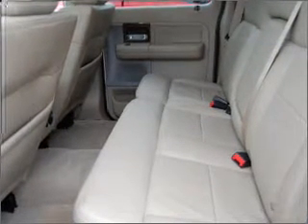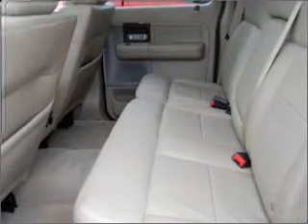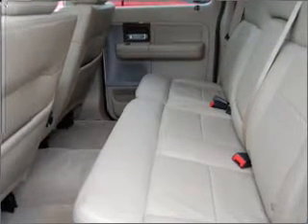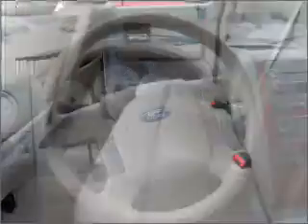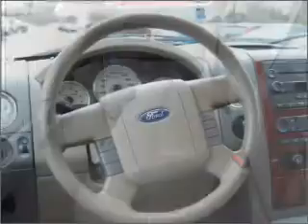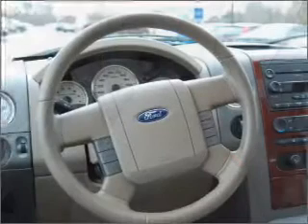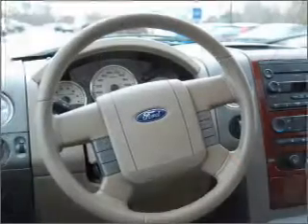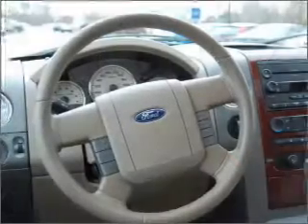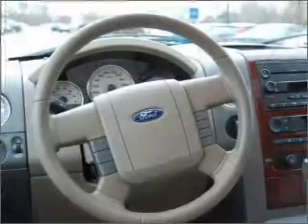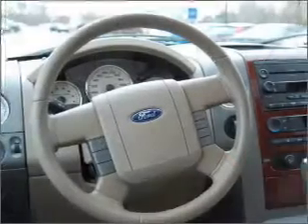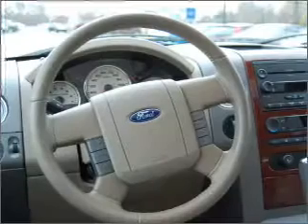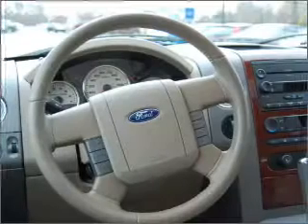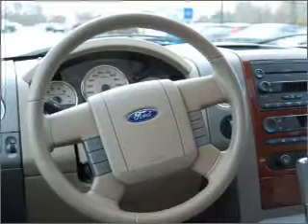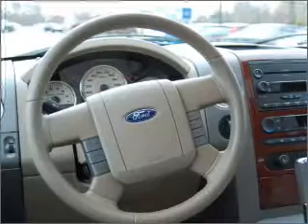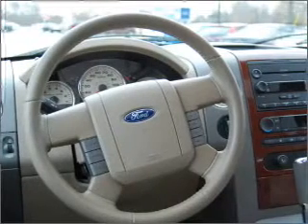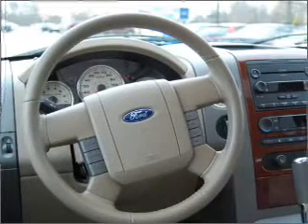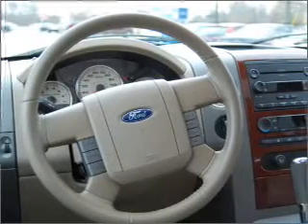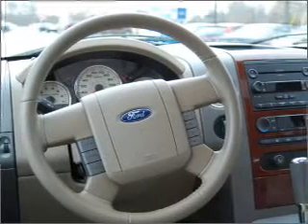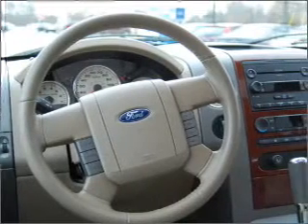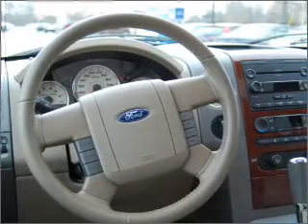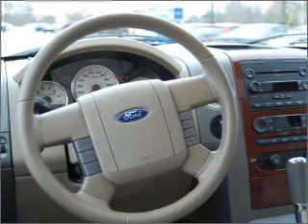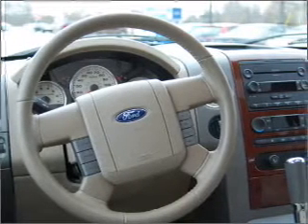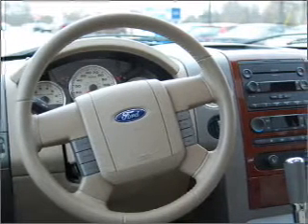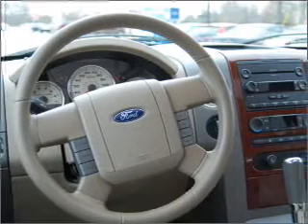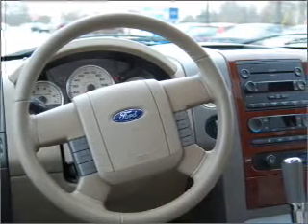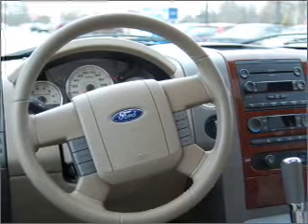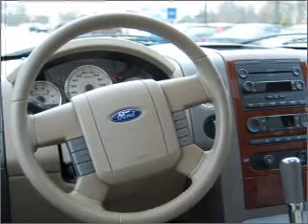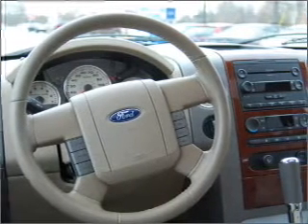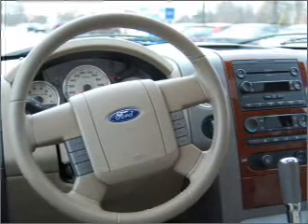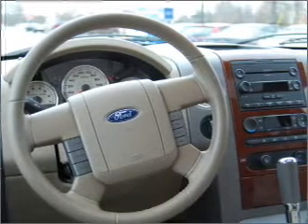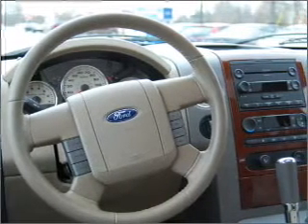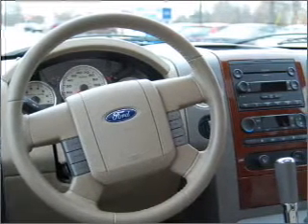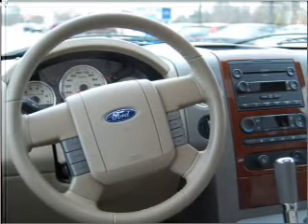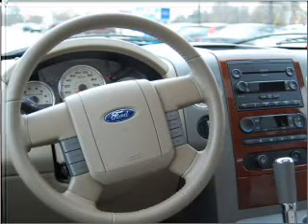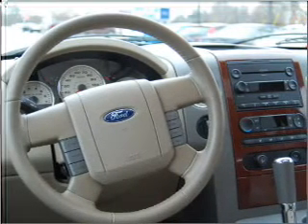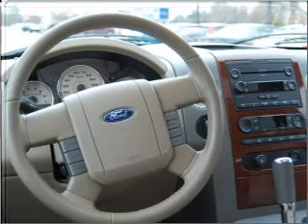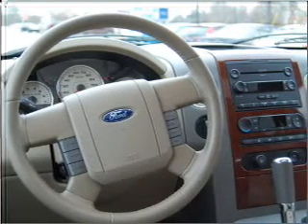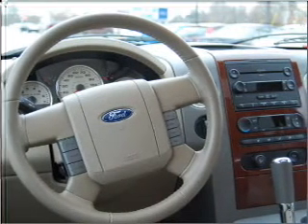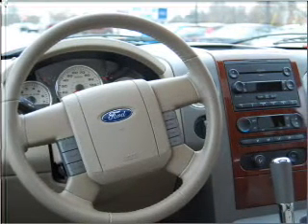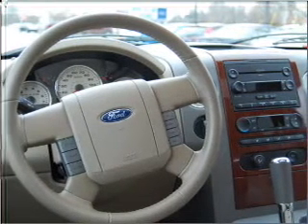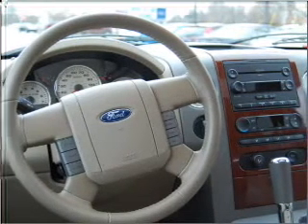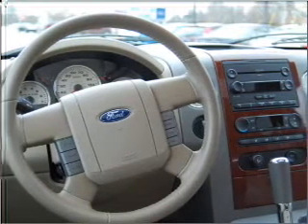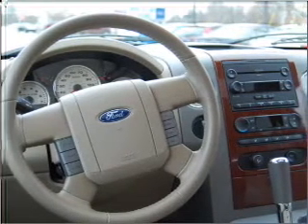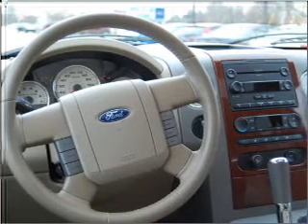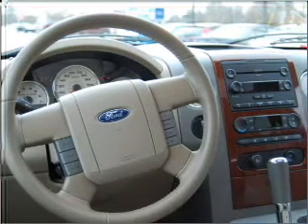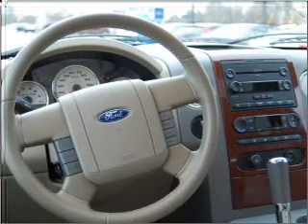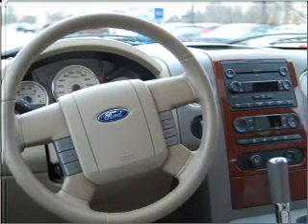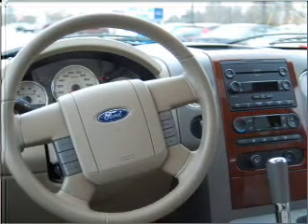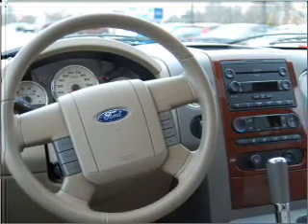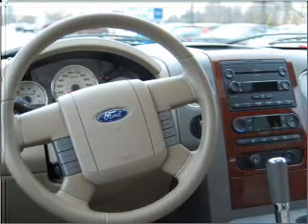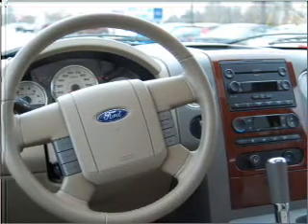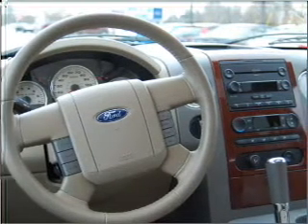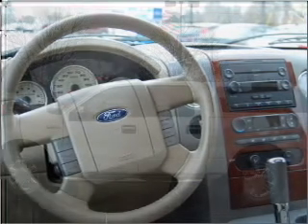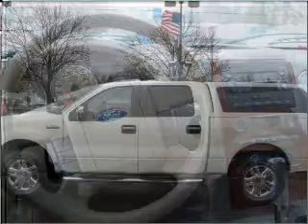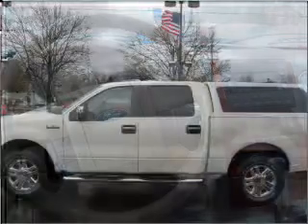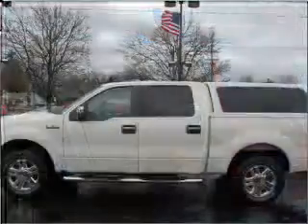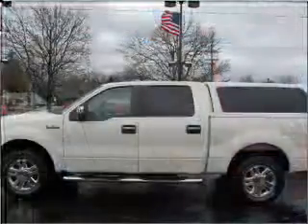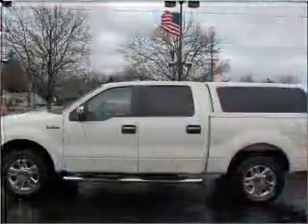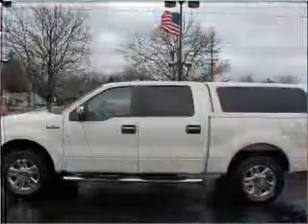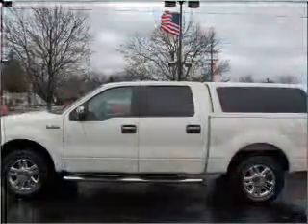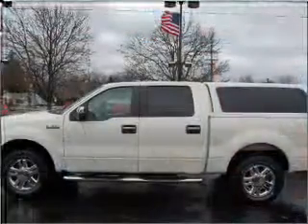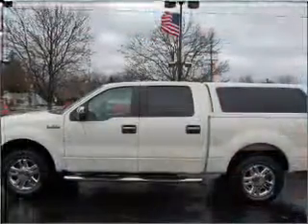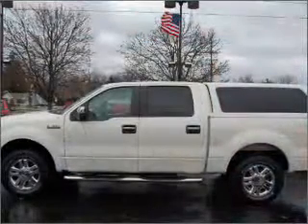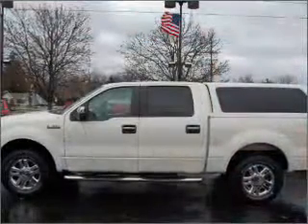We would love to put you in the driver's seat of this F-150. Please contact us for more information.